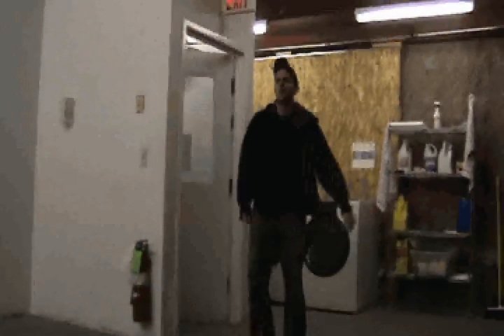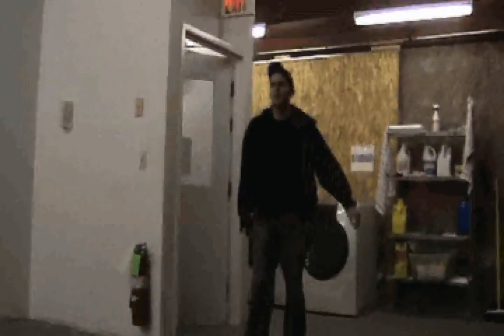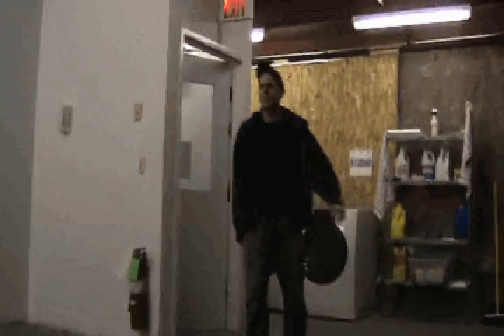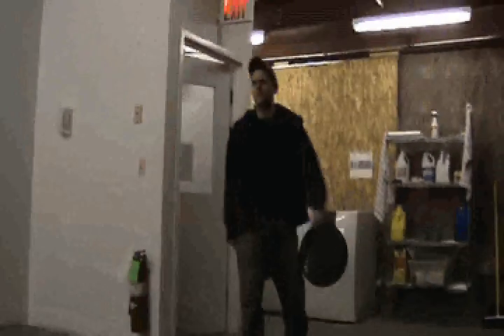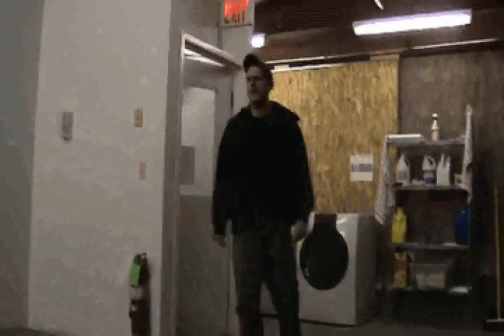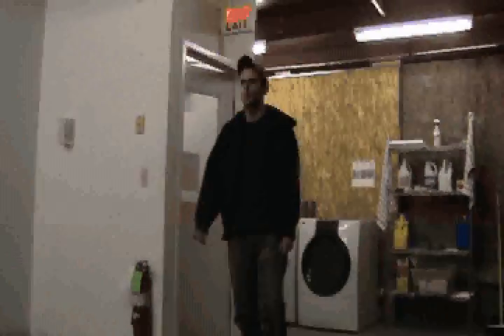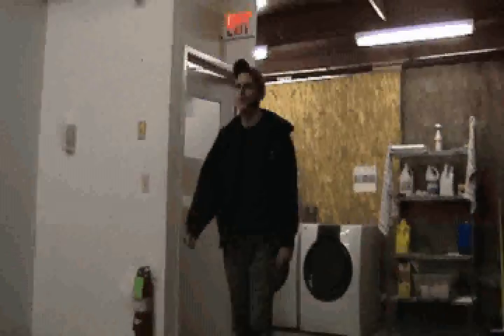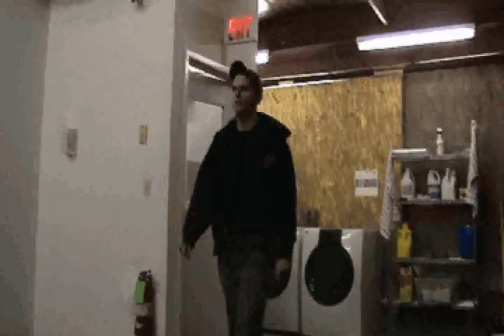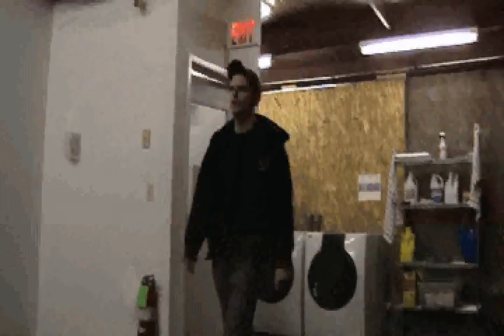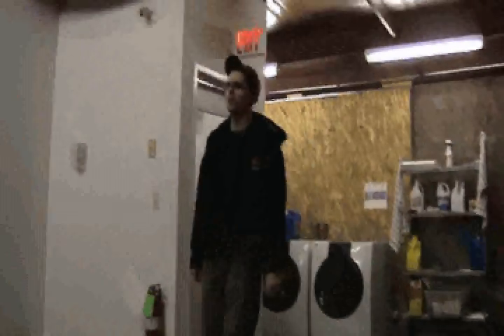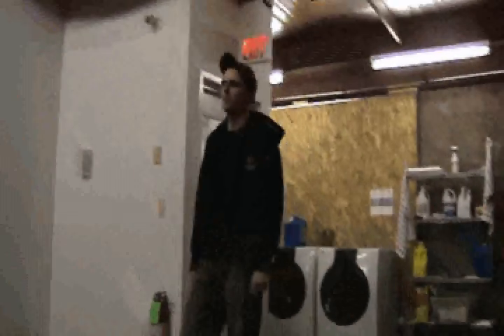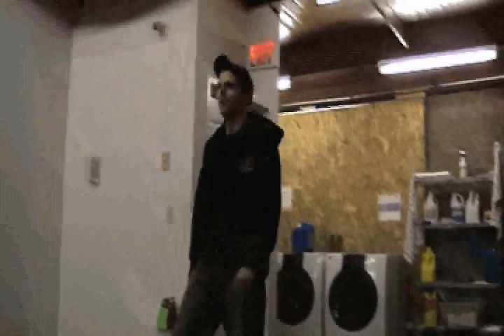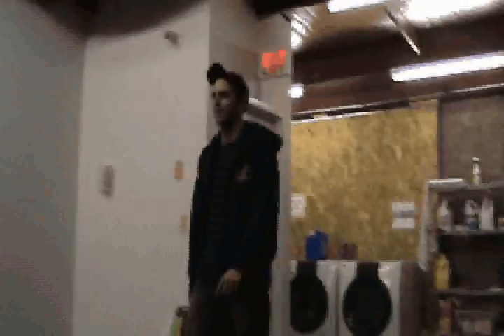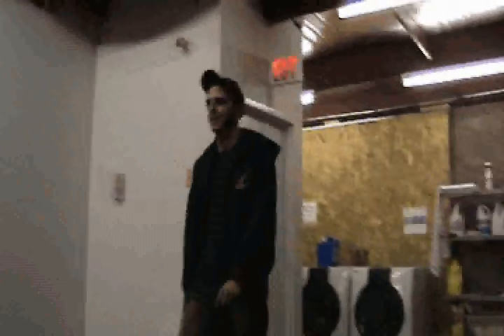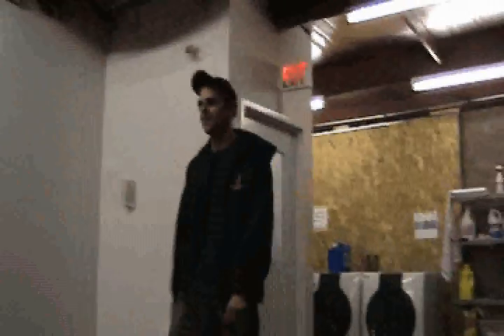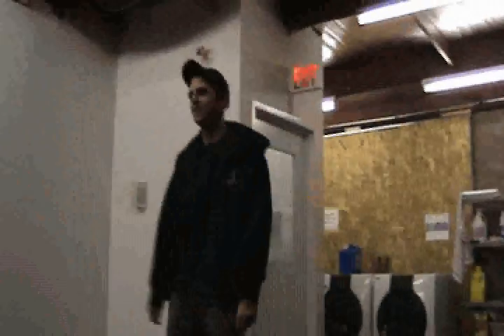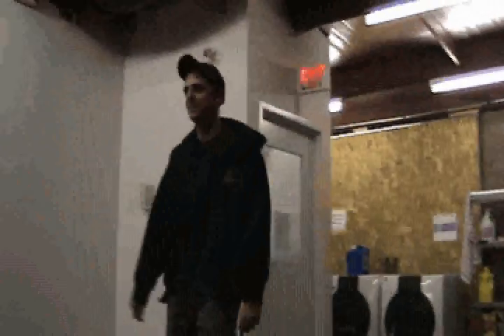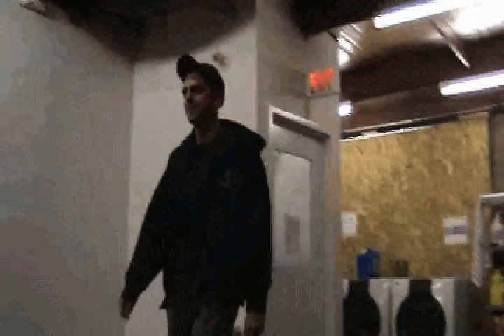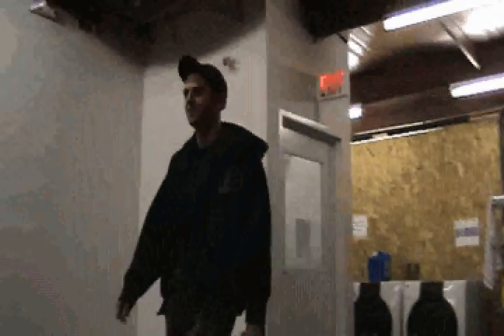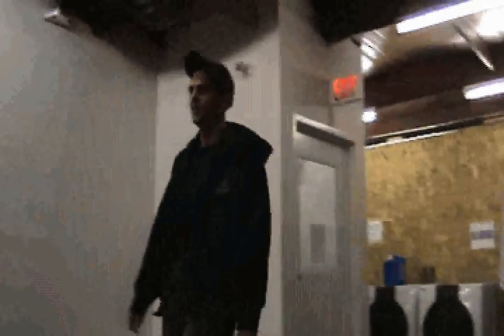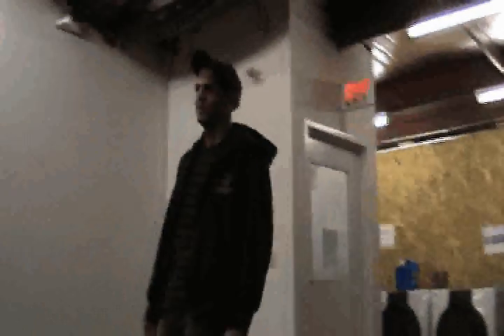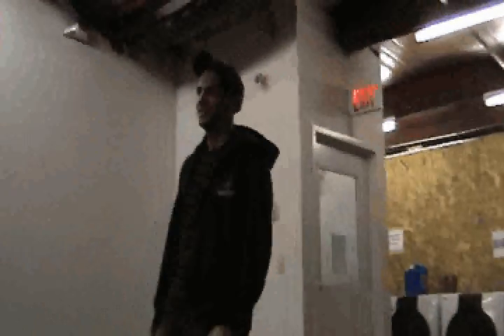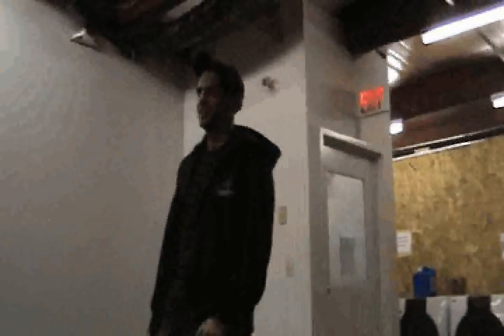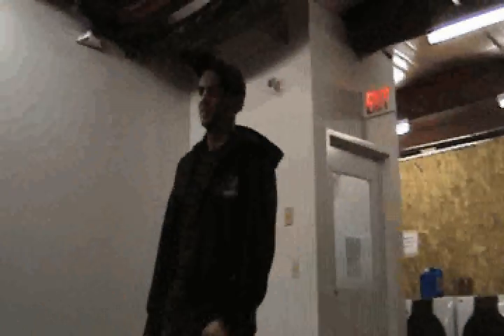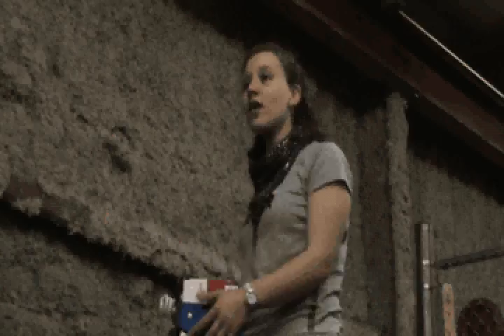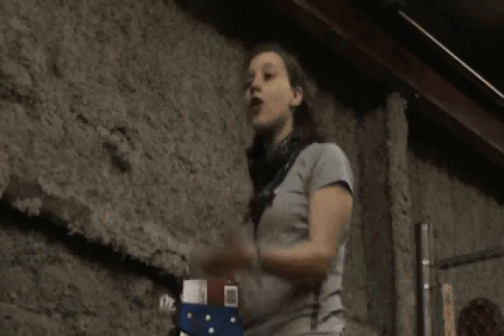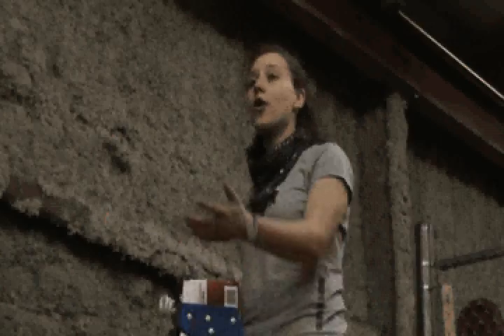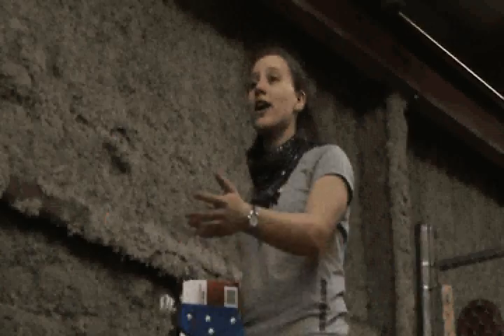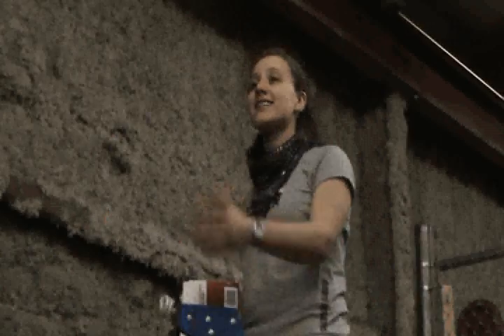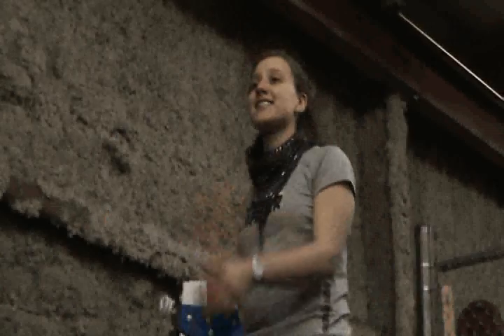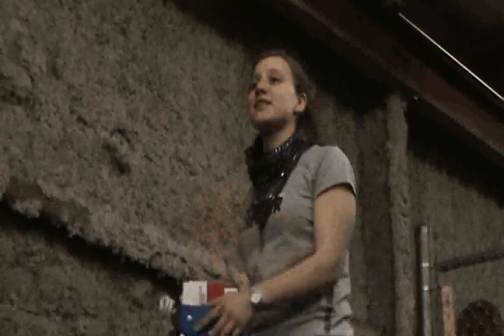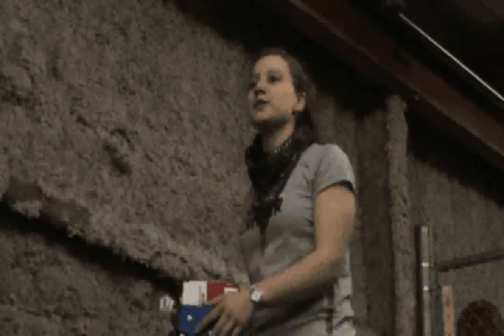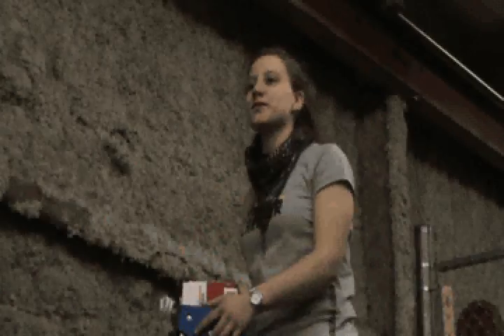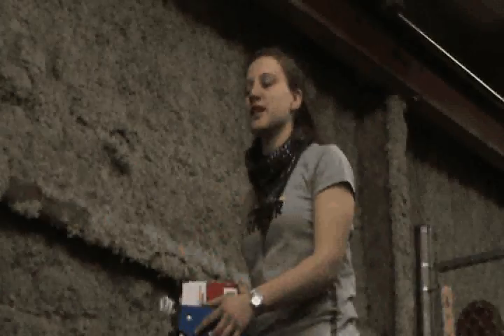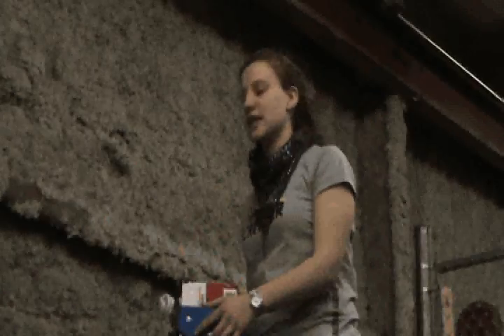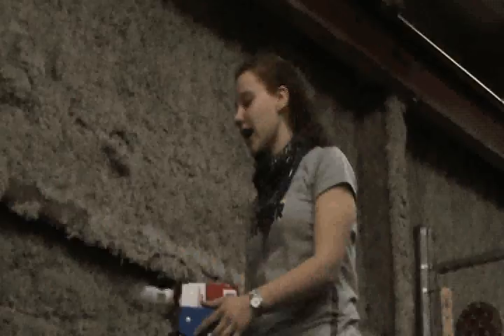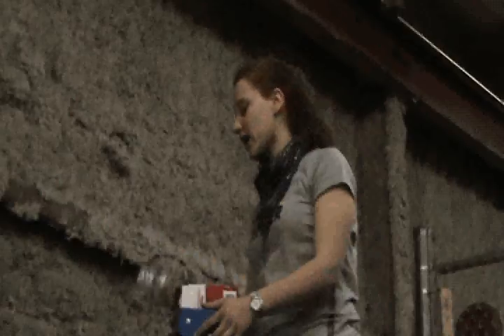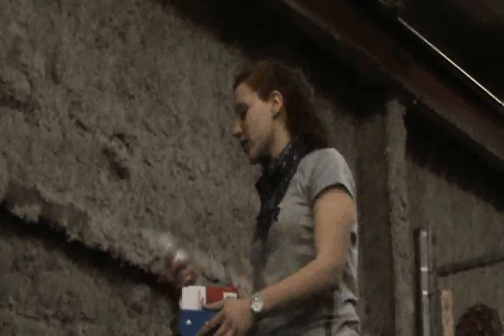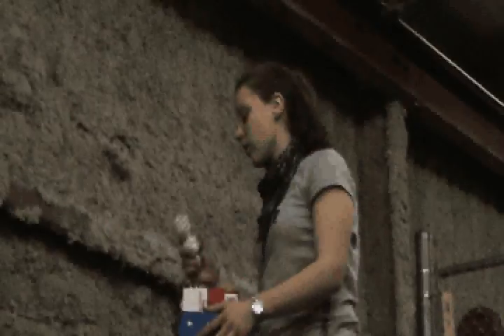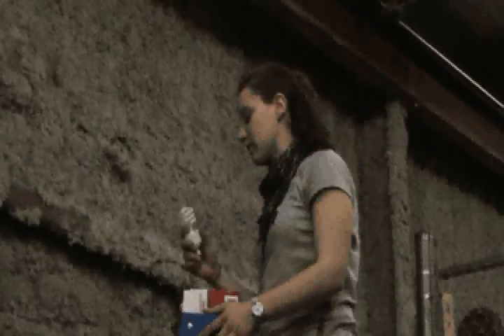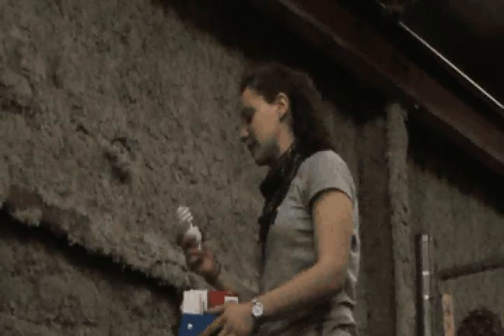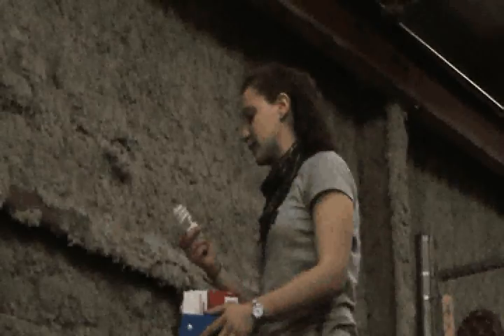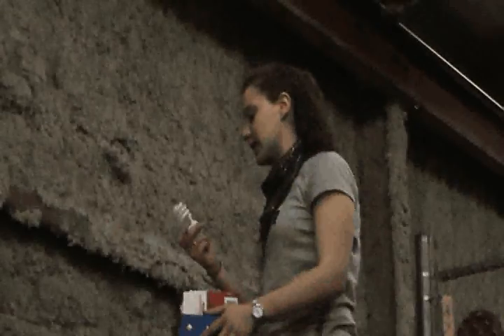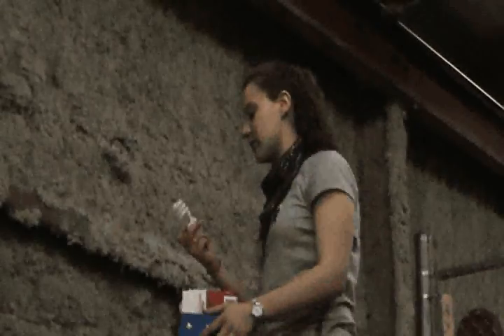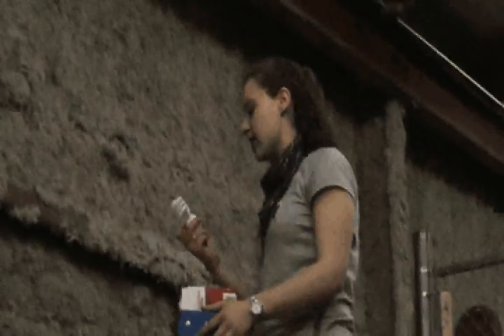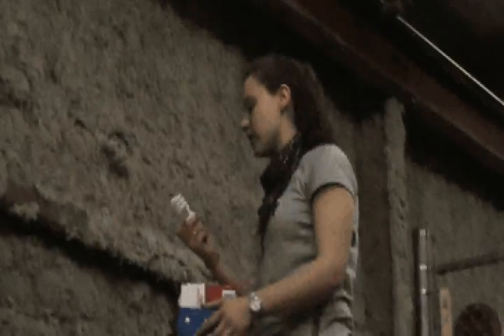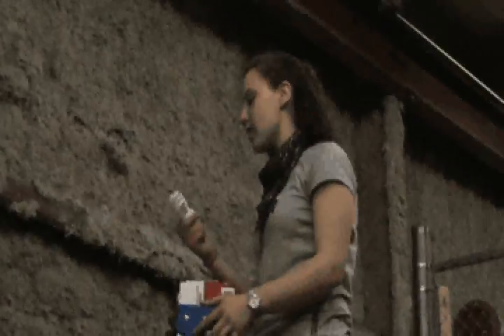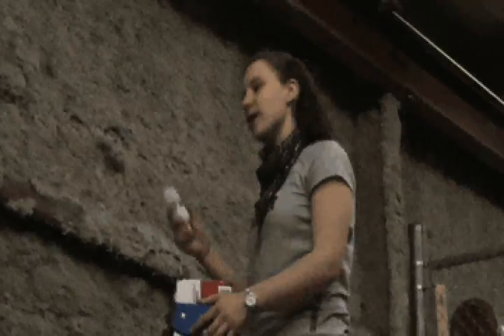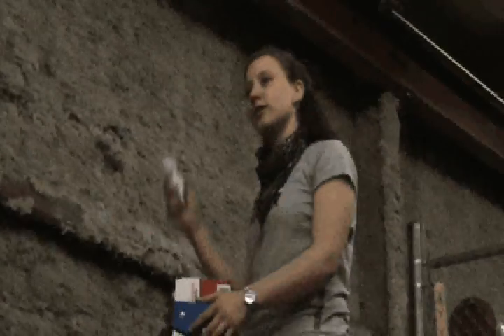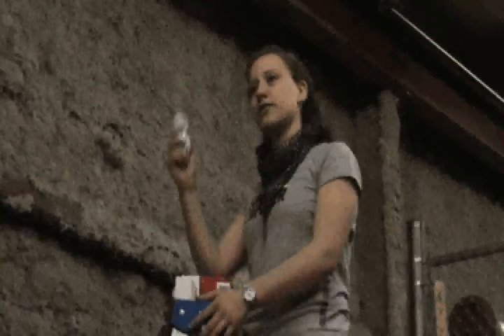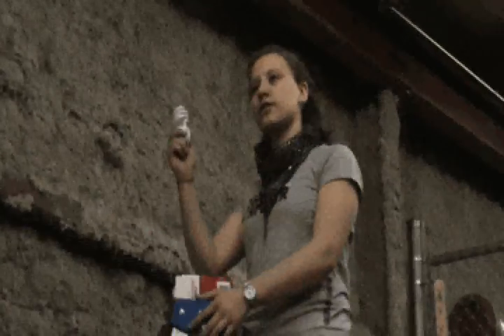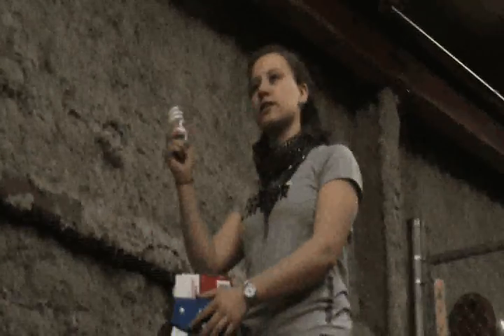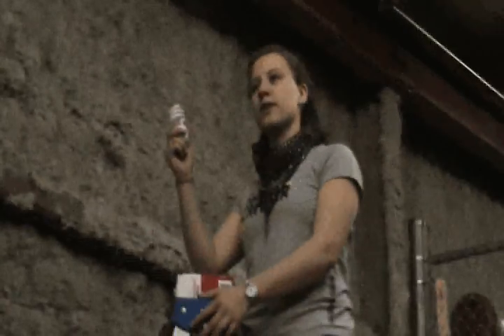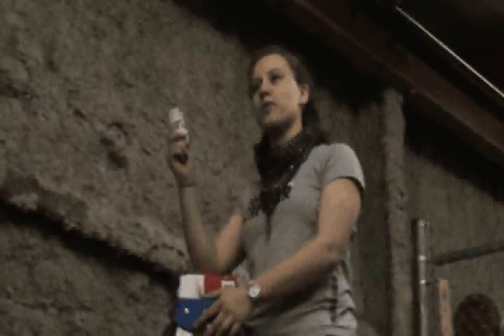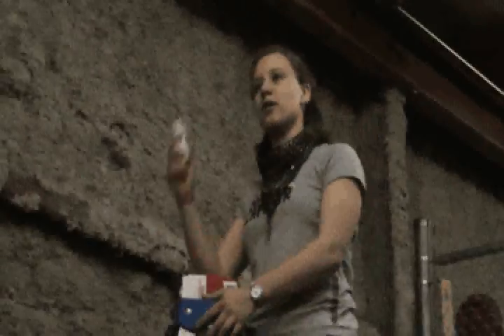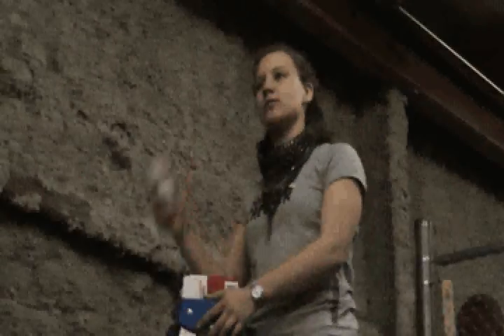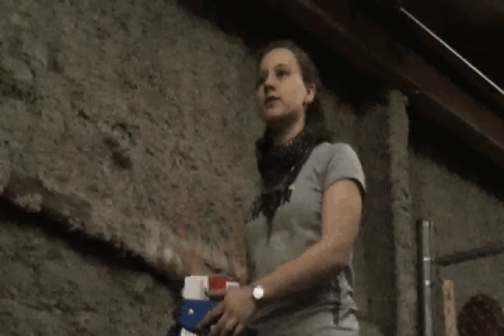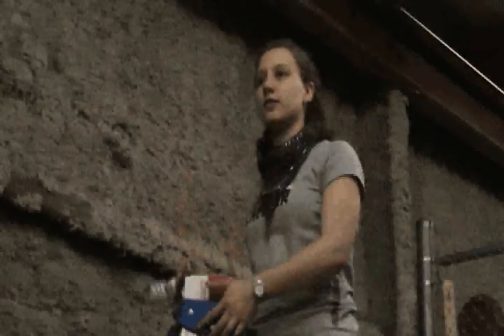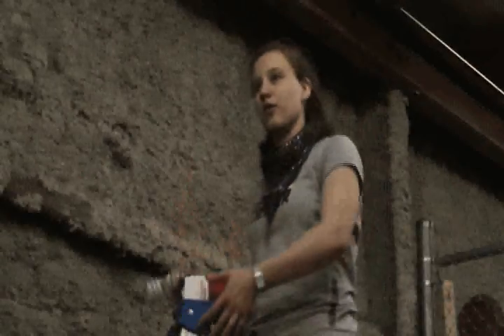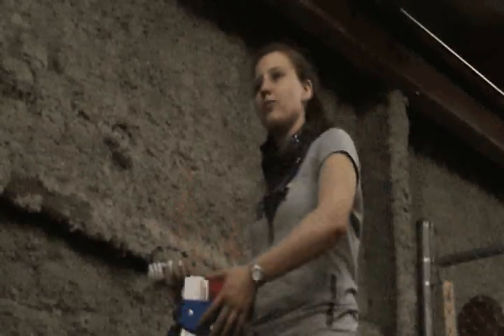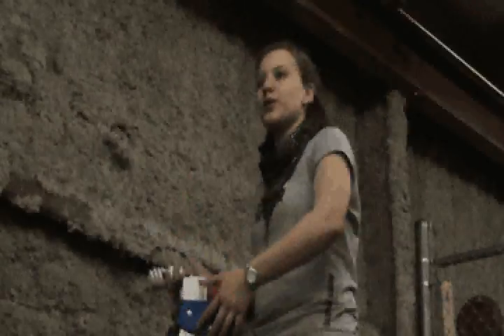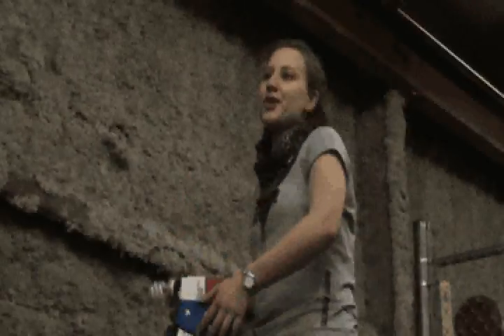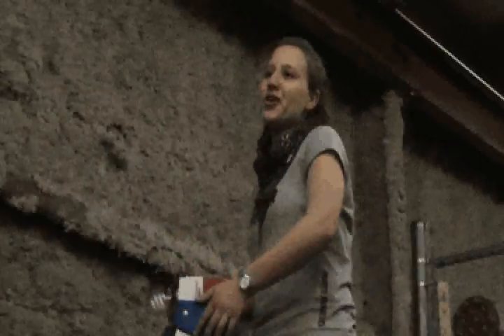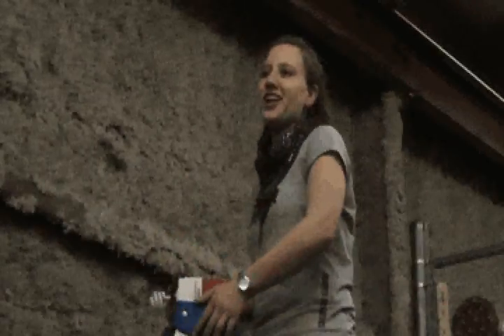Hey Claire, what are you doing up there? Oh hey Steve! I'm just putting in my new energy efficient light bulbs. You know, being green.